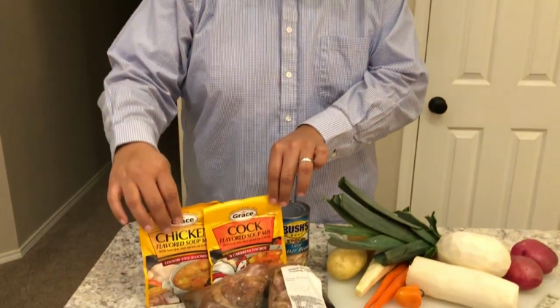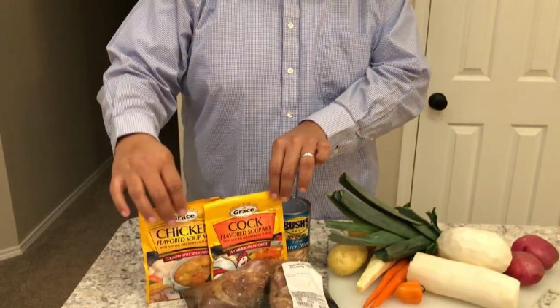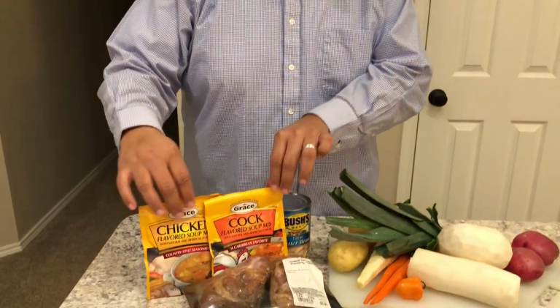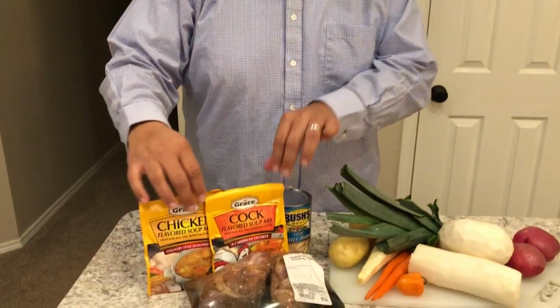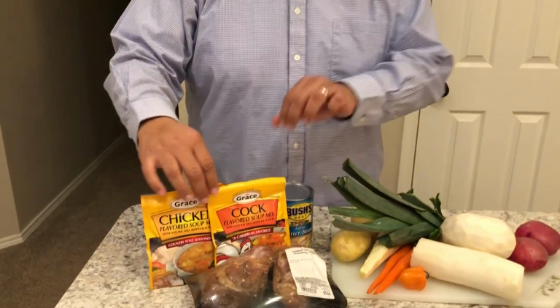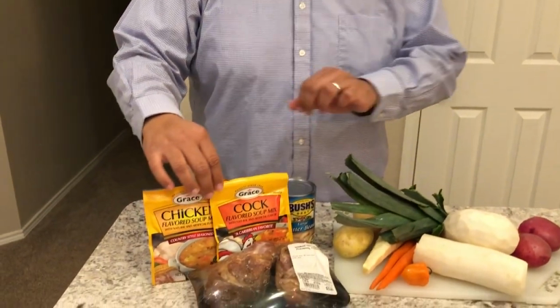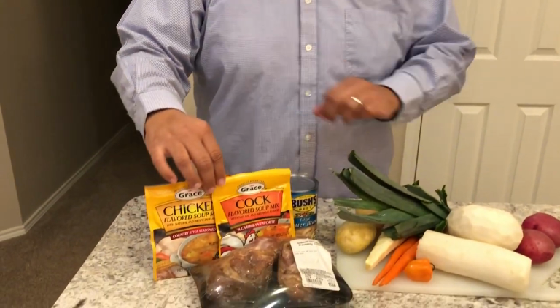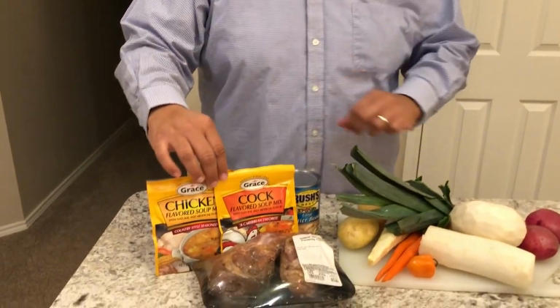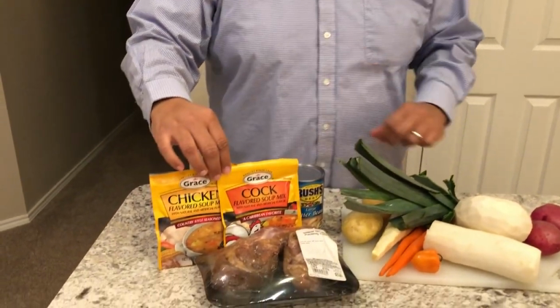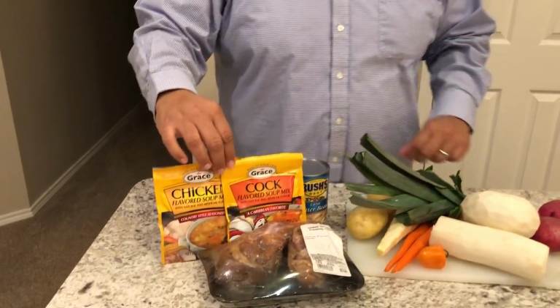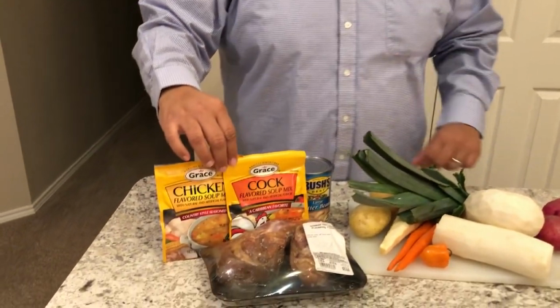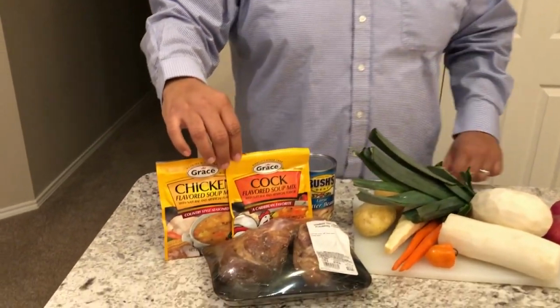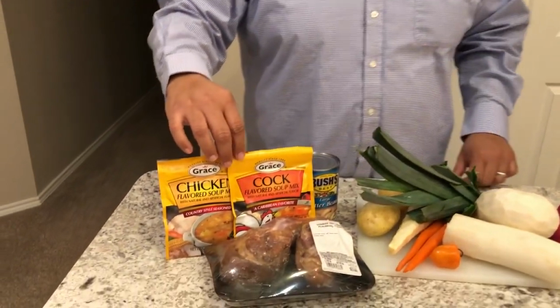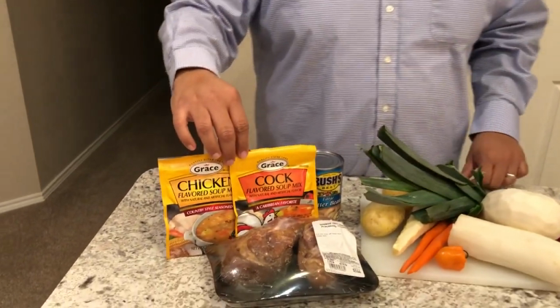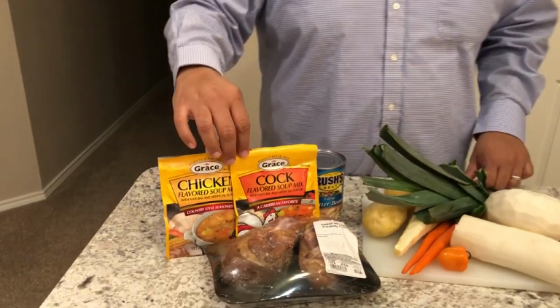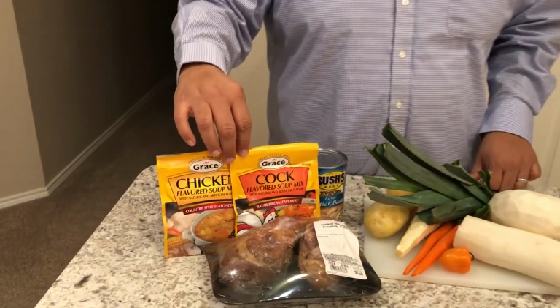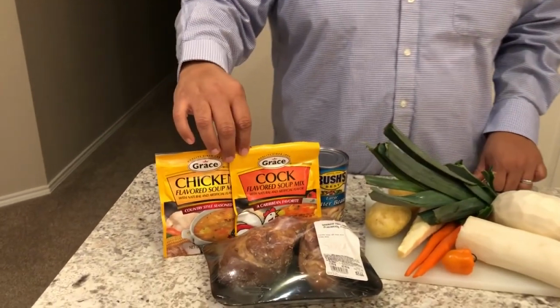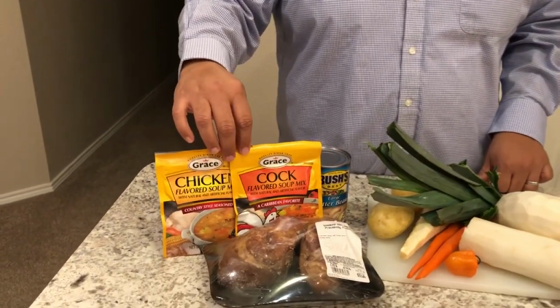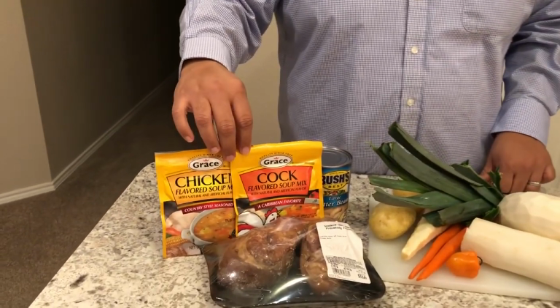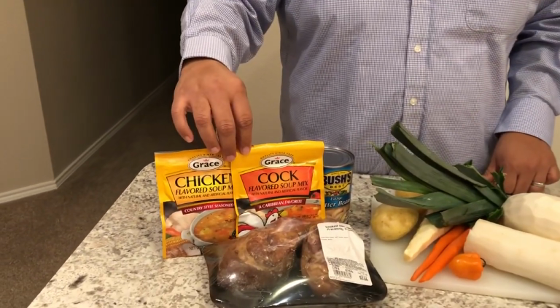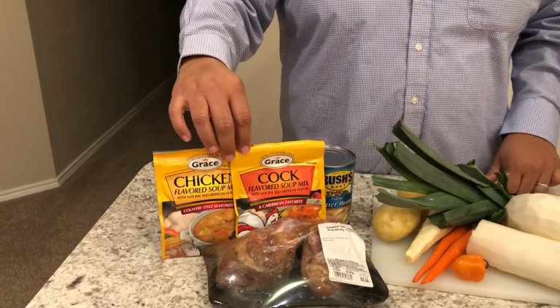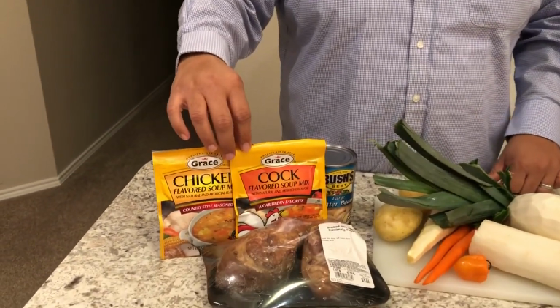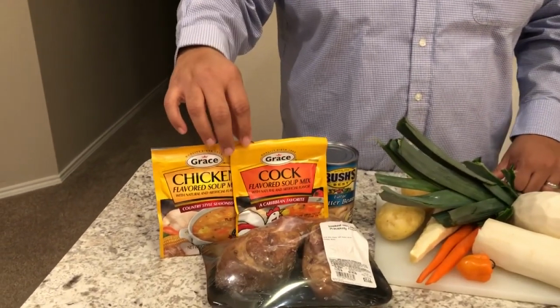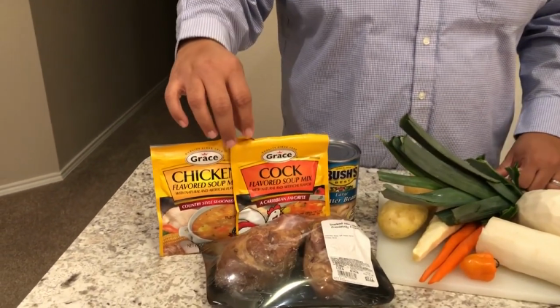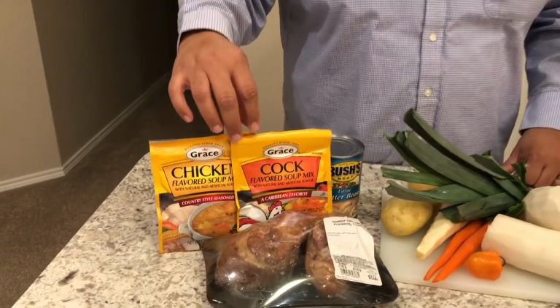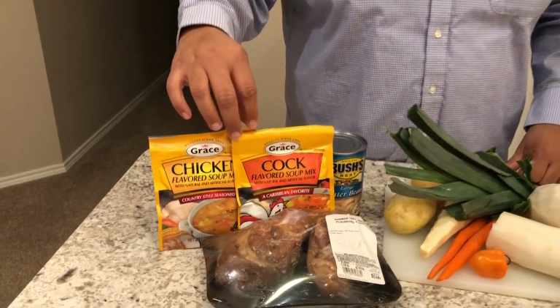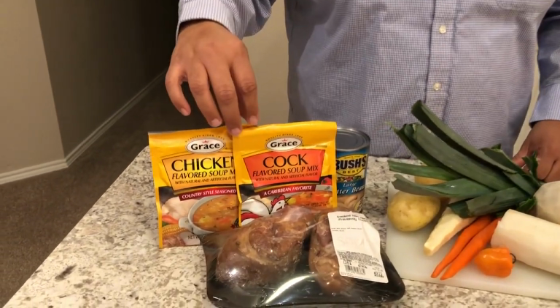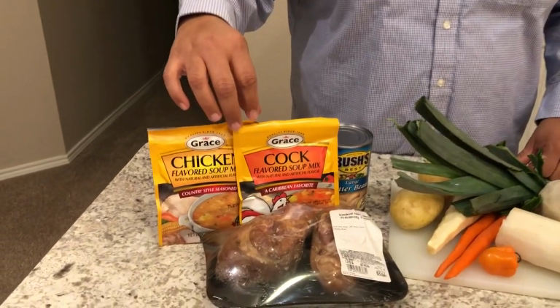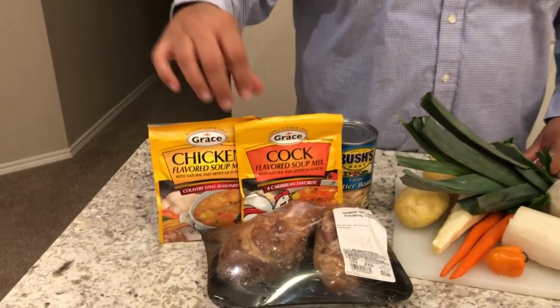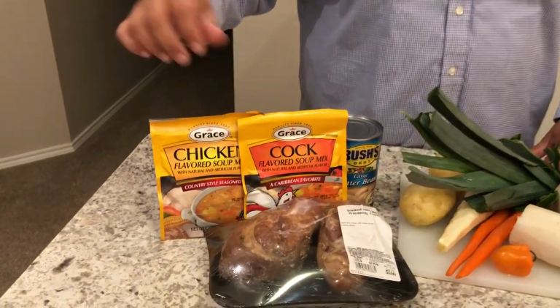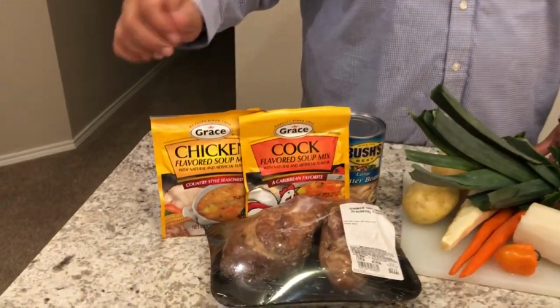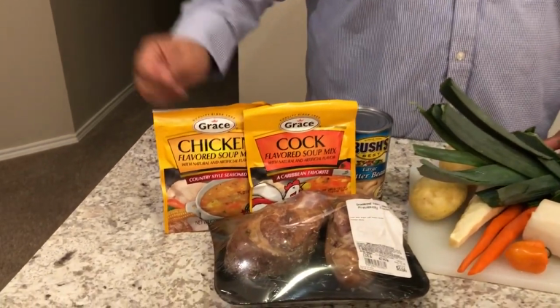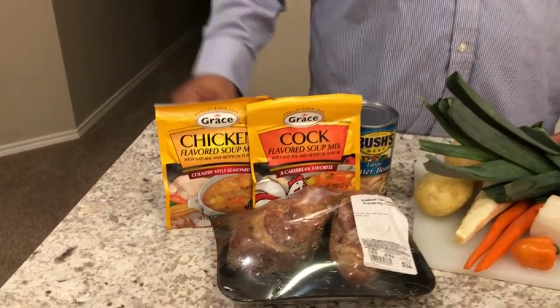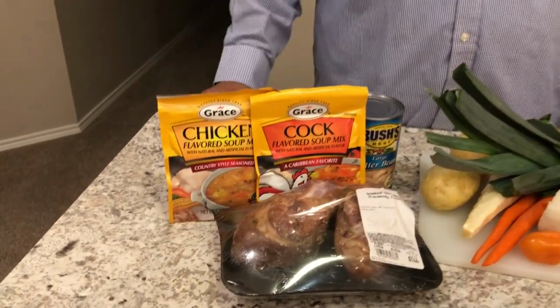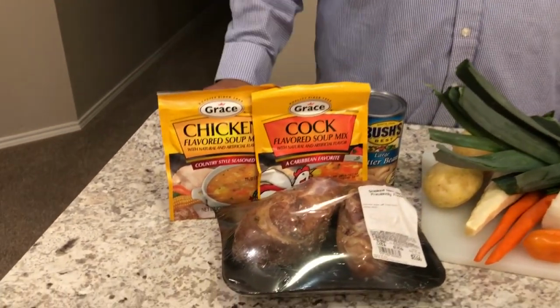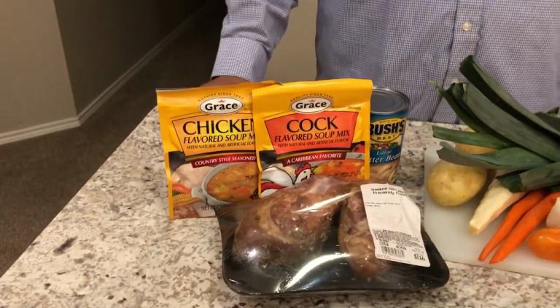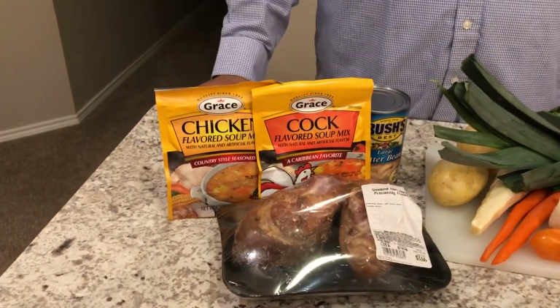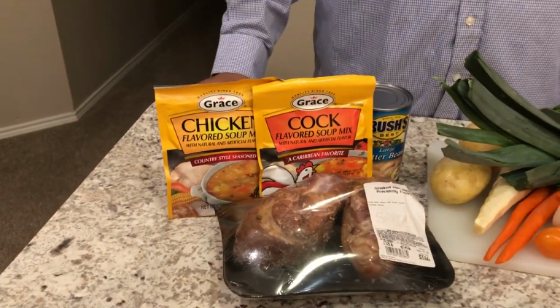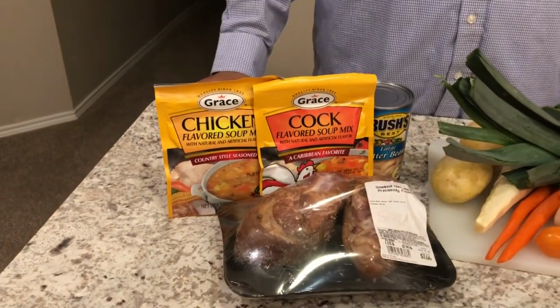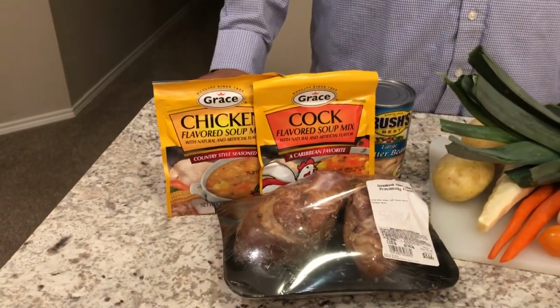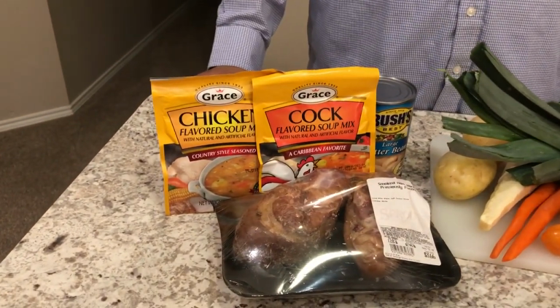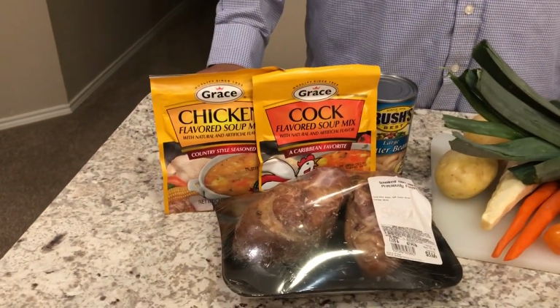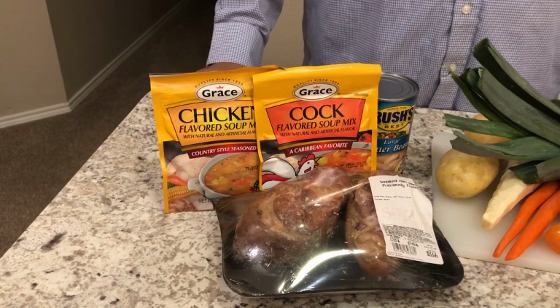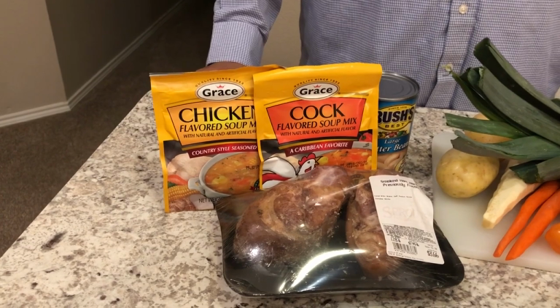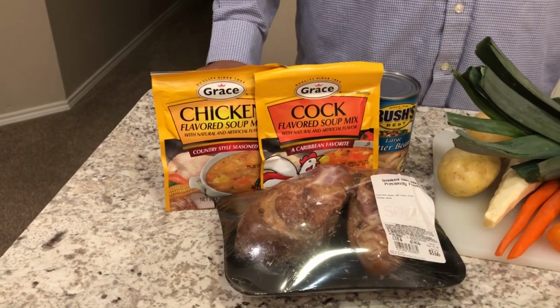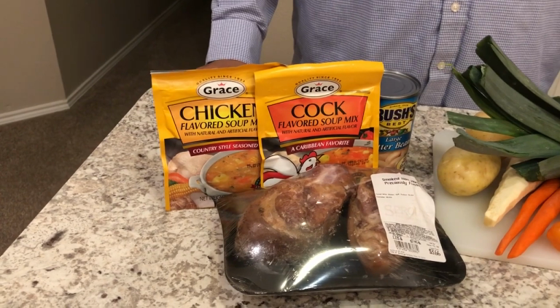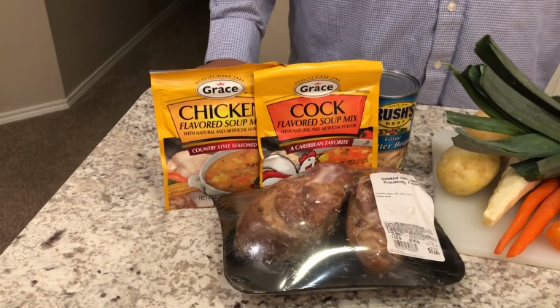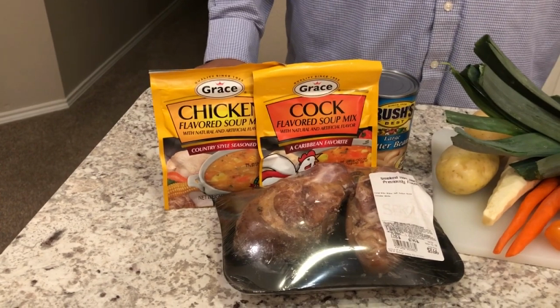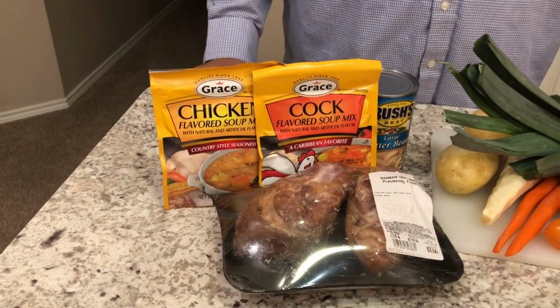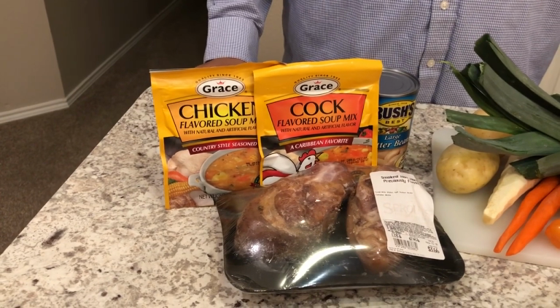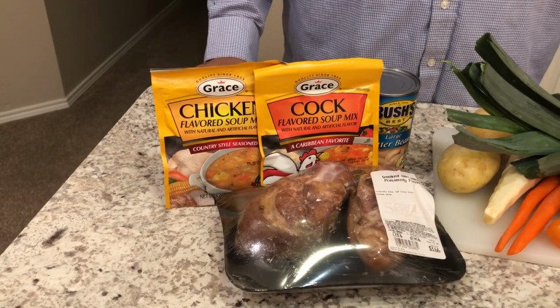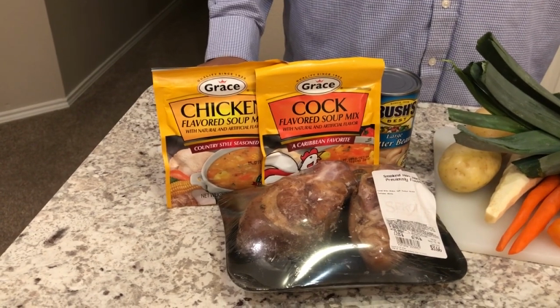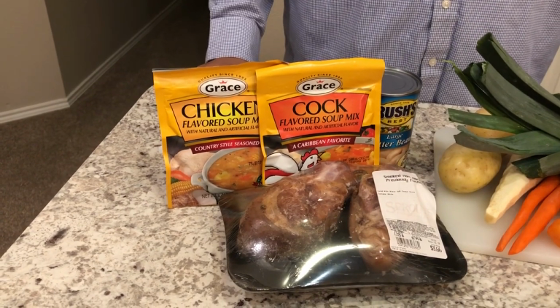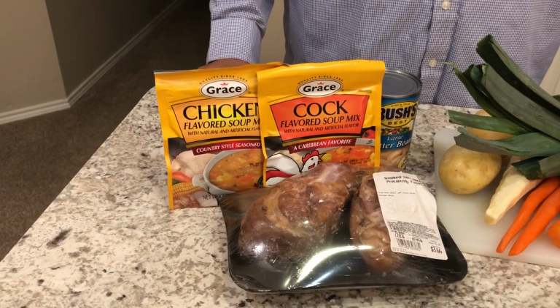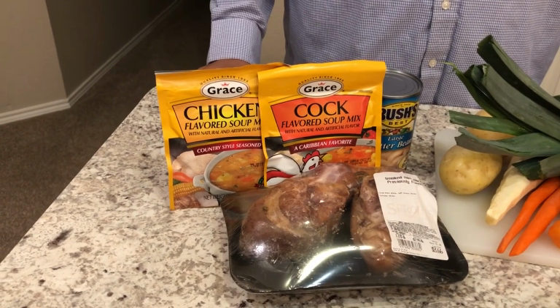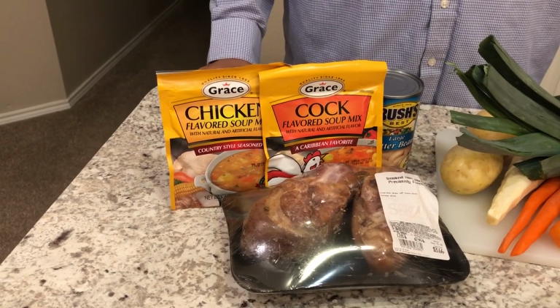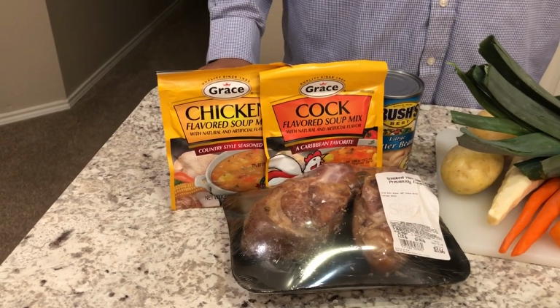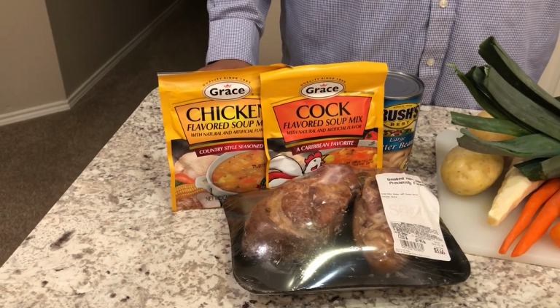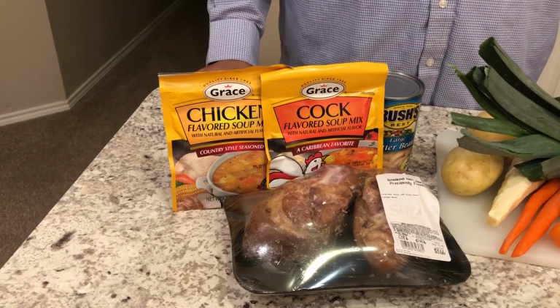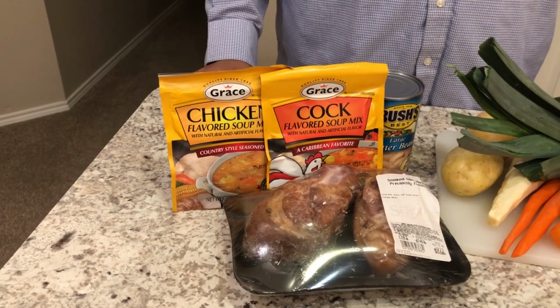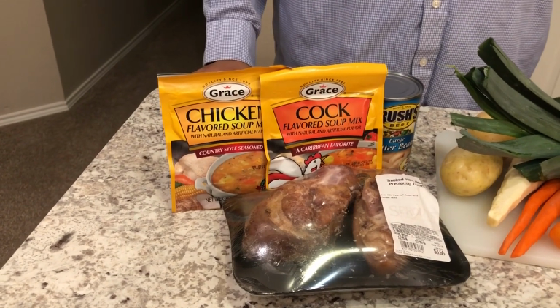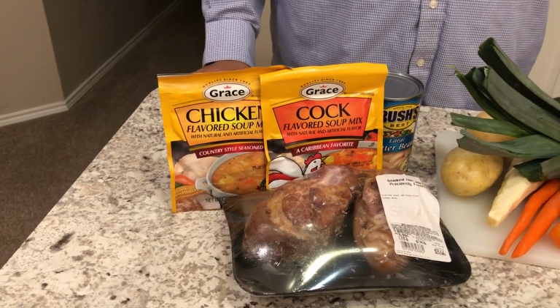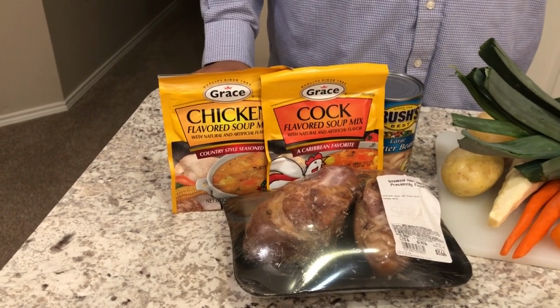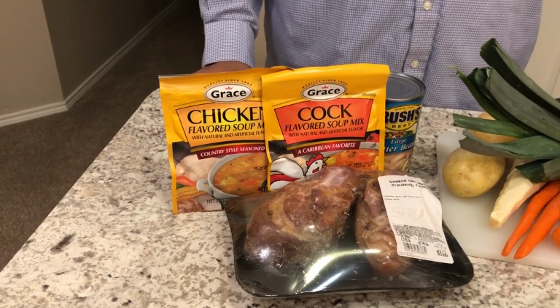These are Jamaican soup packets from Grace, equivalent to a Lipton soup packet.